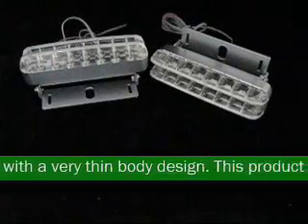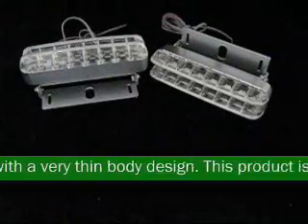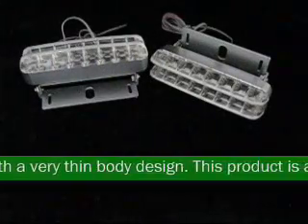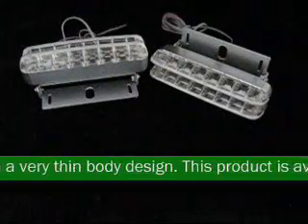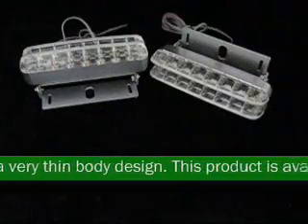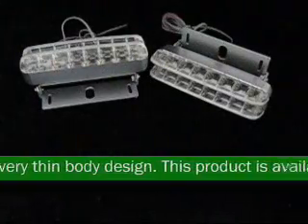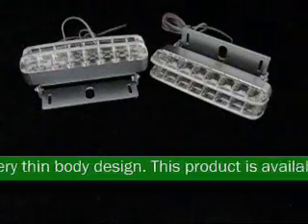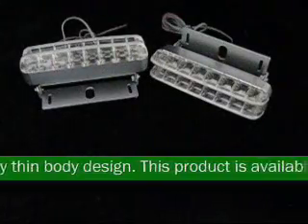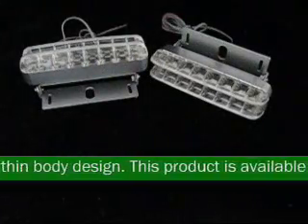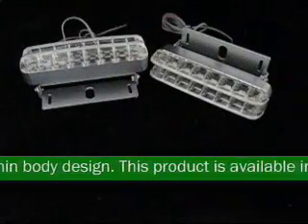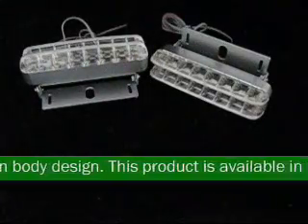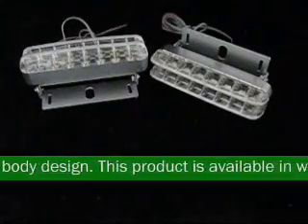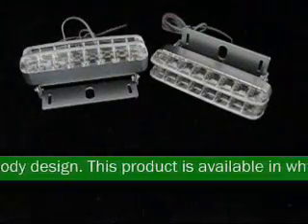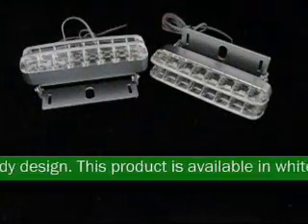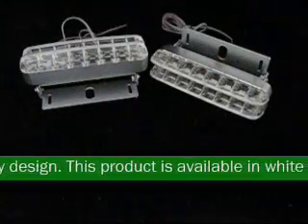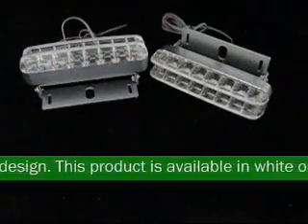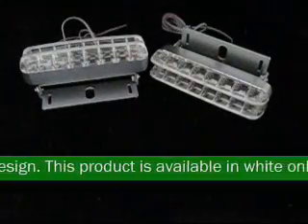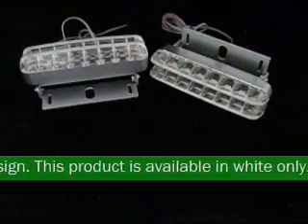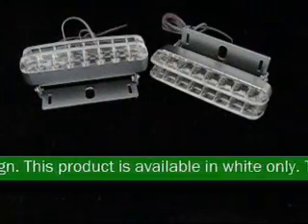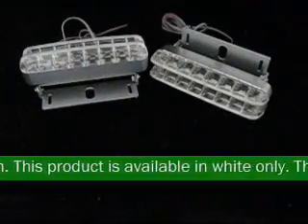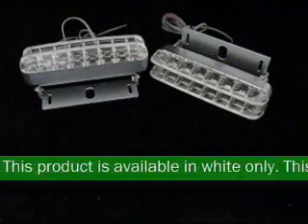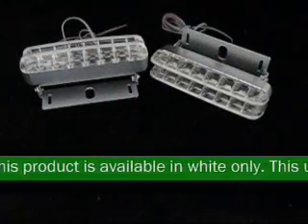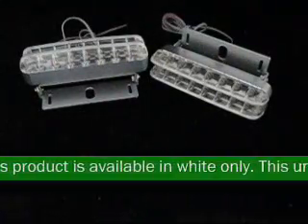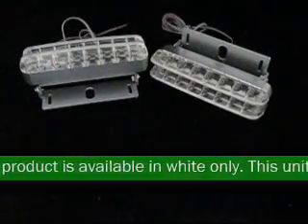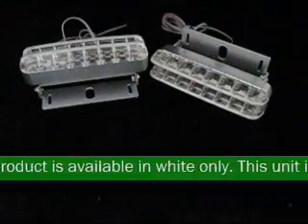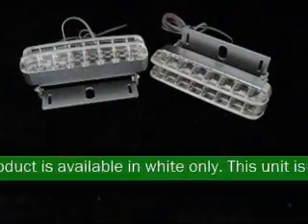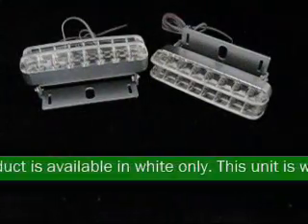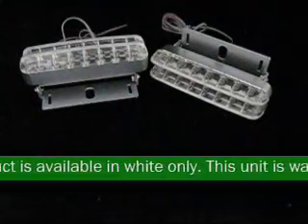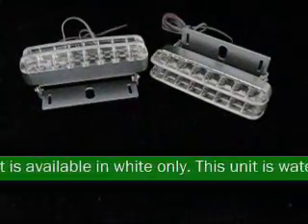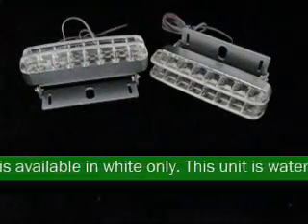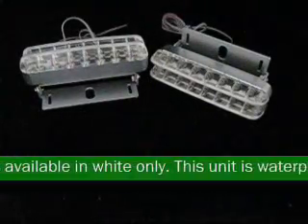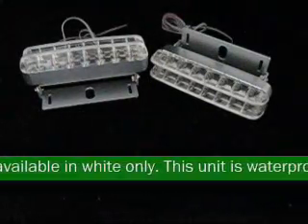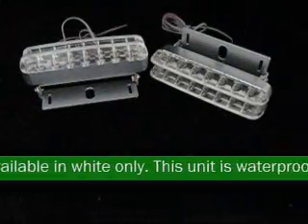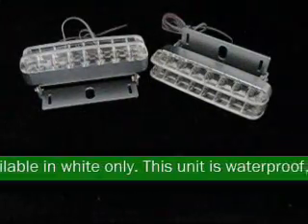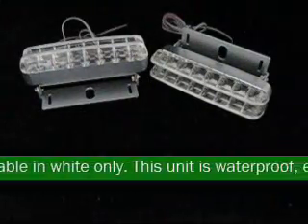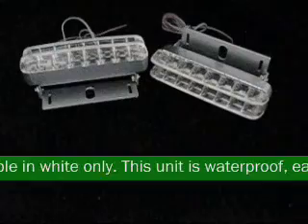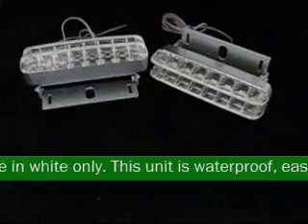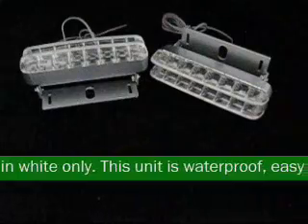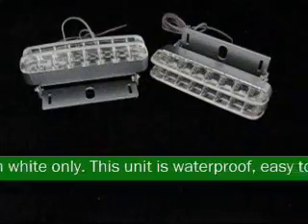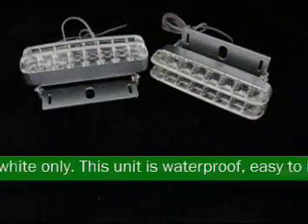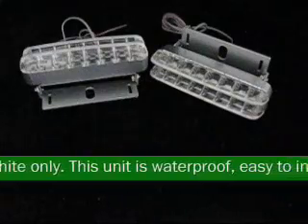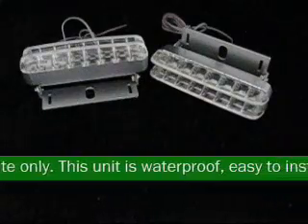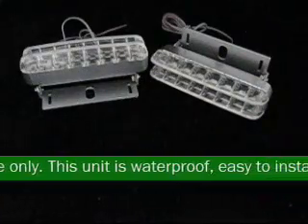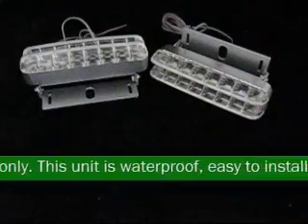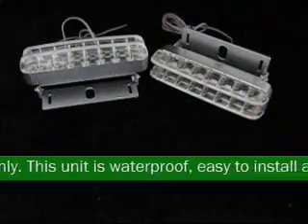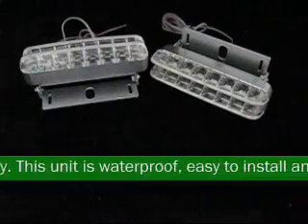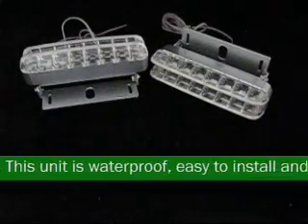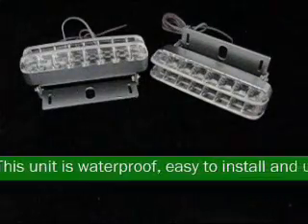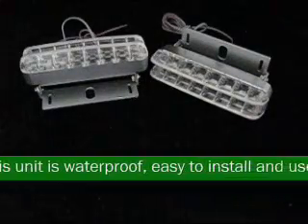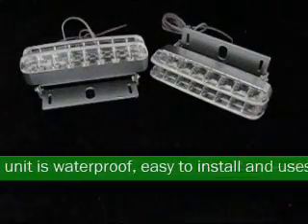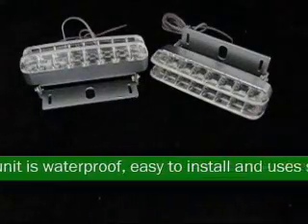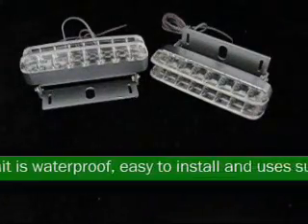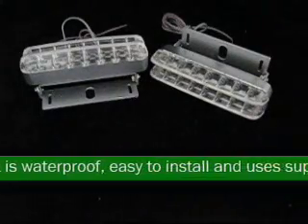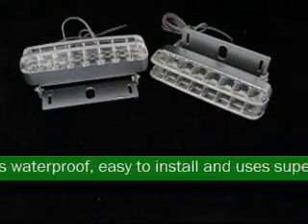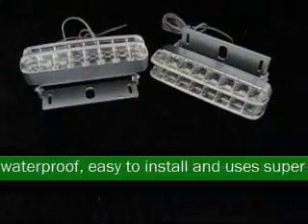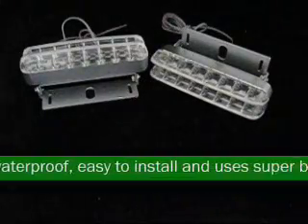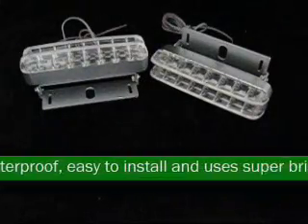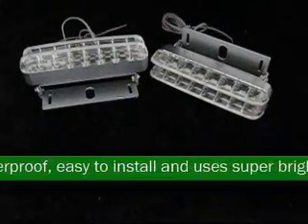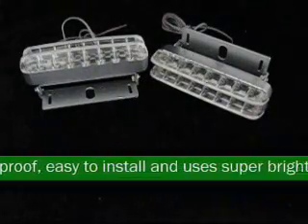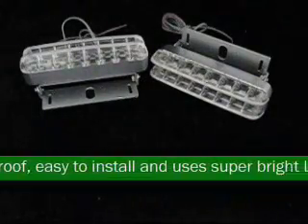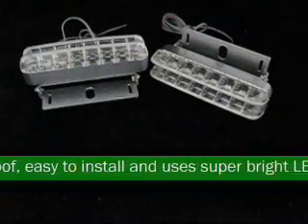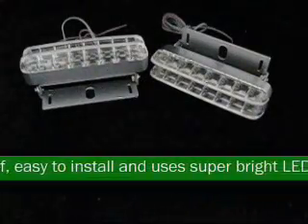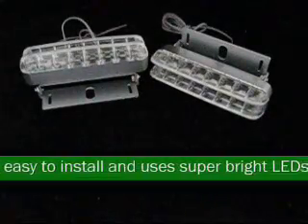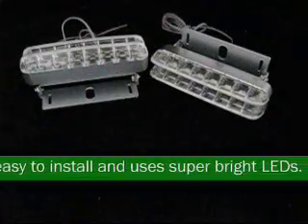This product is available in white only. This unit is waterproof, easy to install, and uses super bright LEDs.